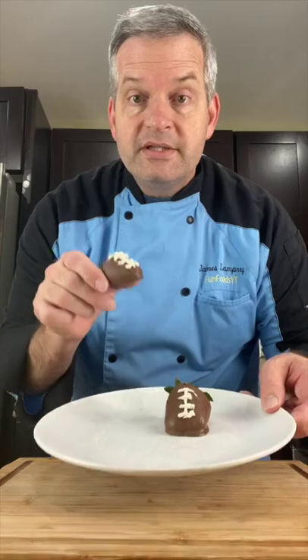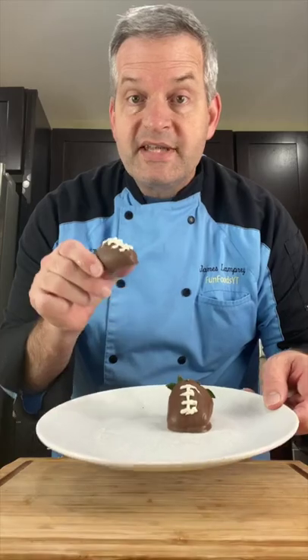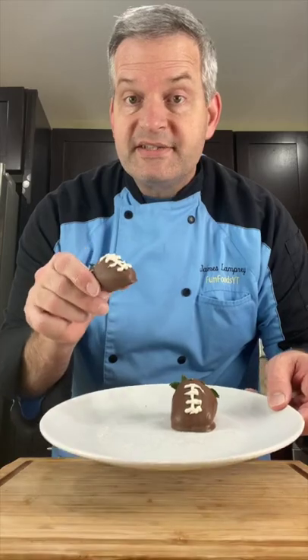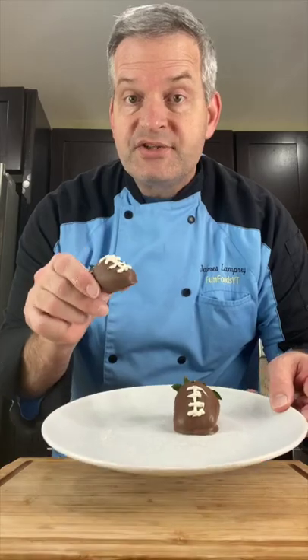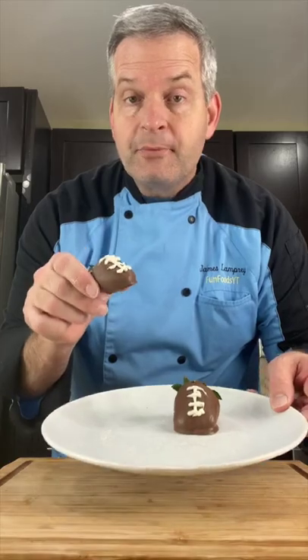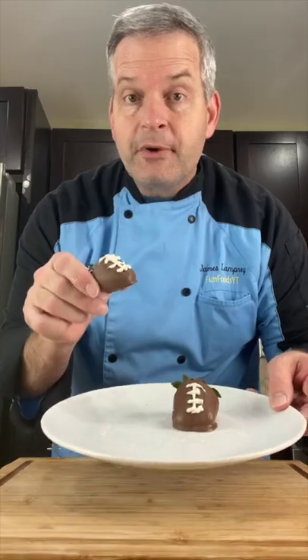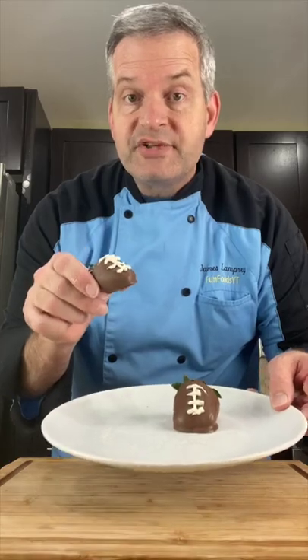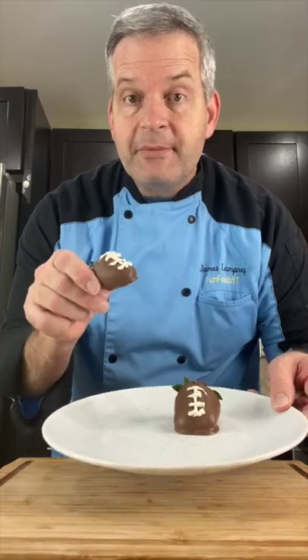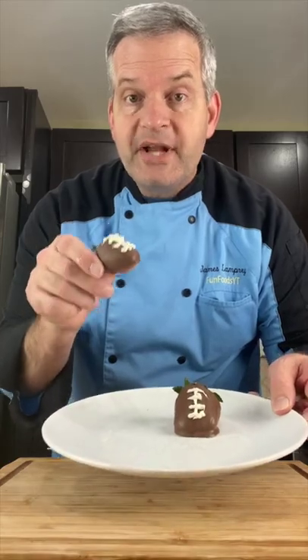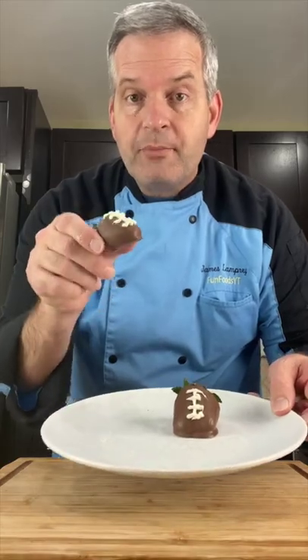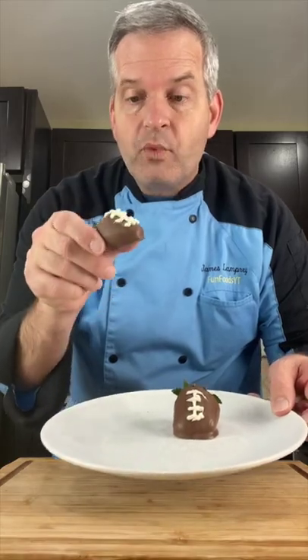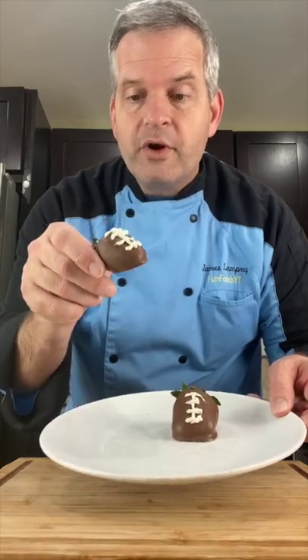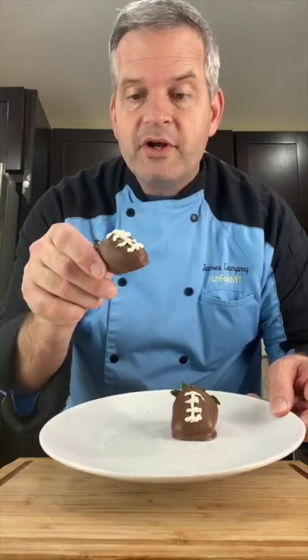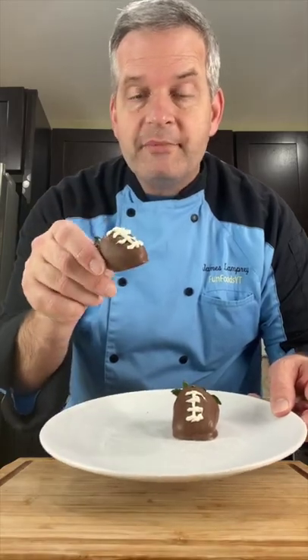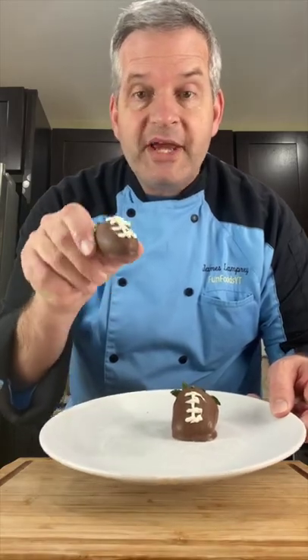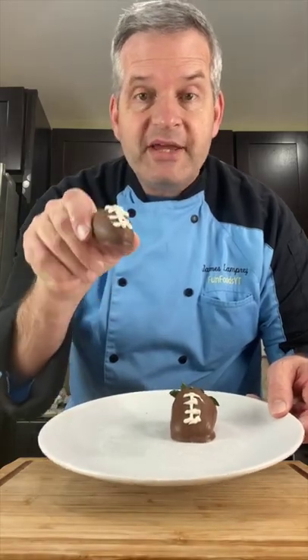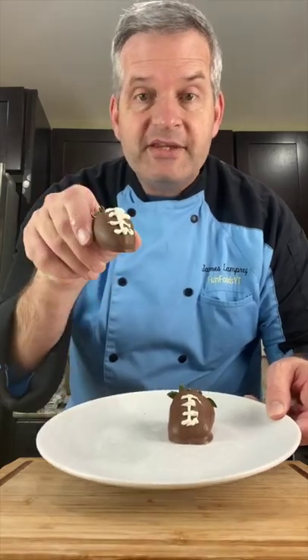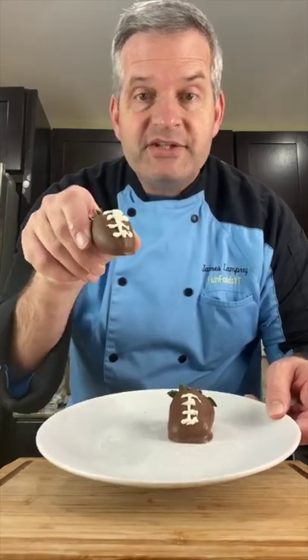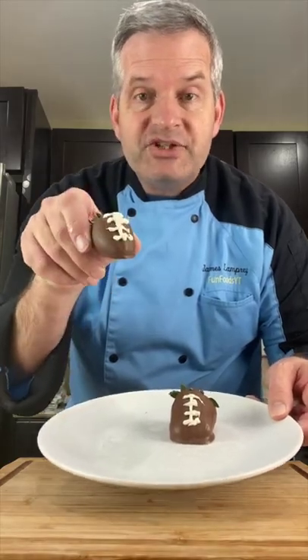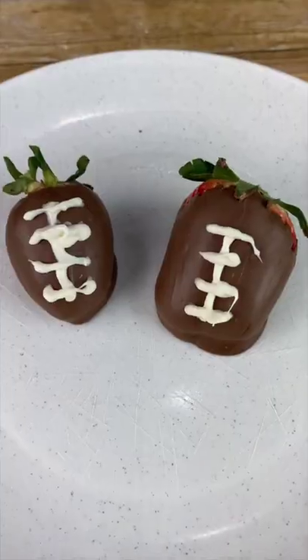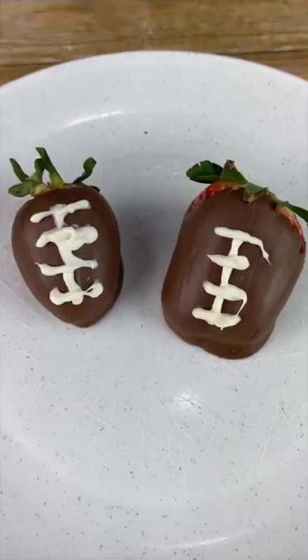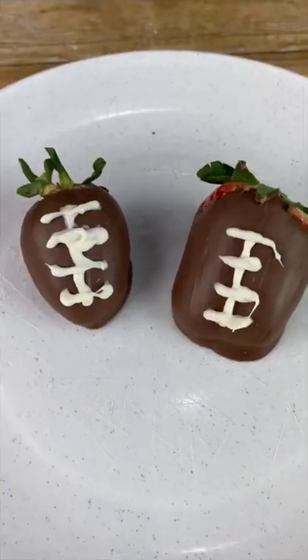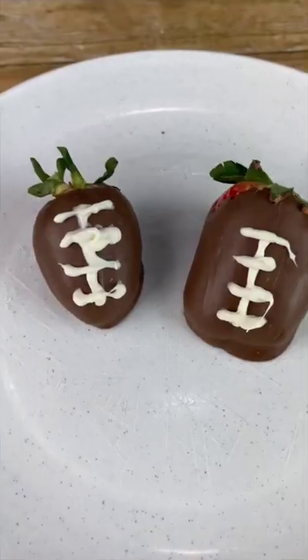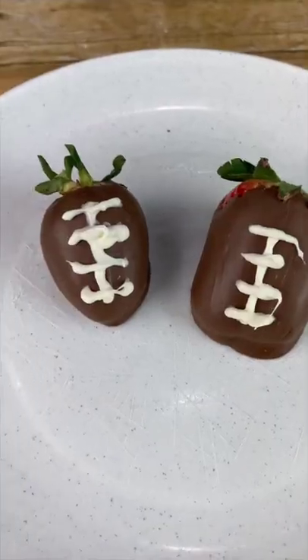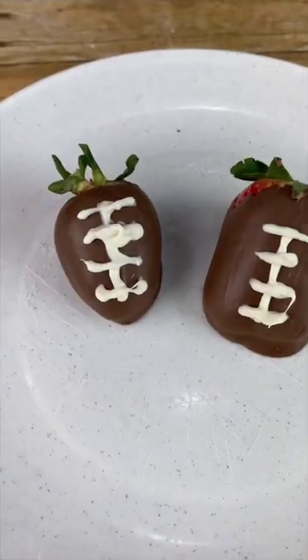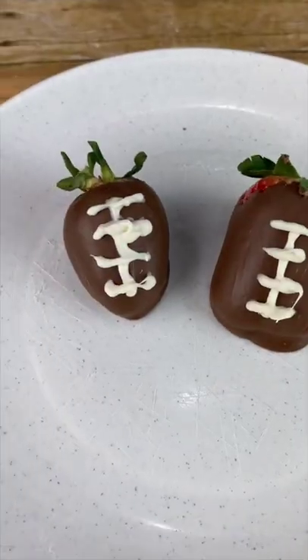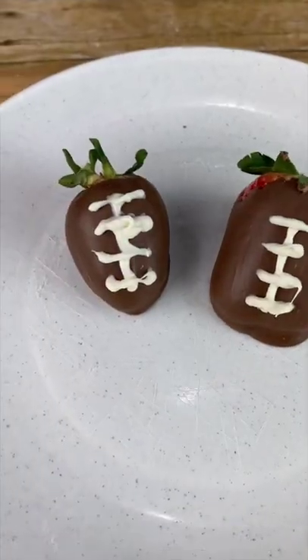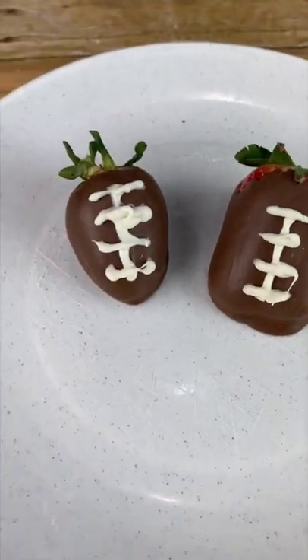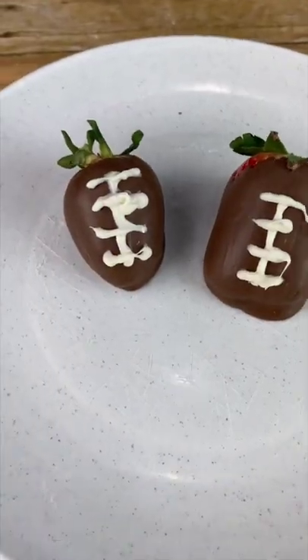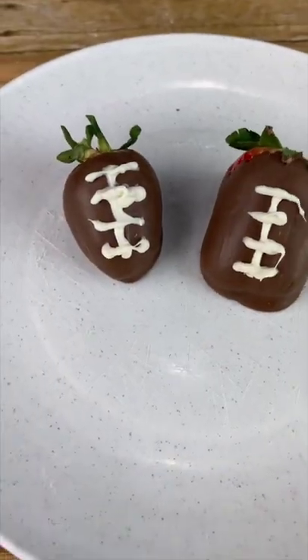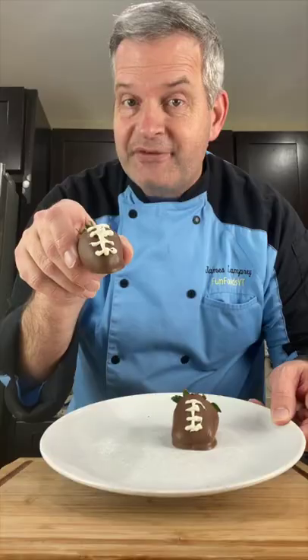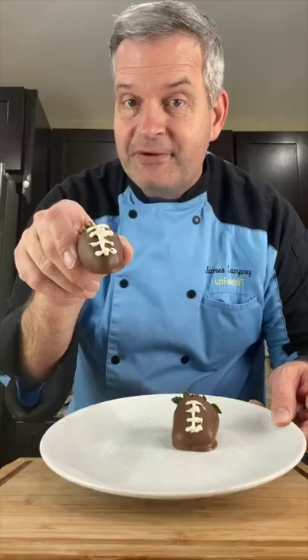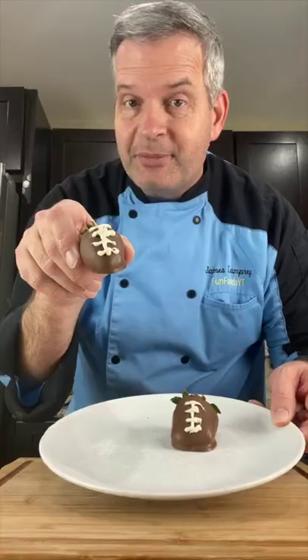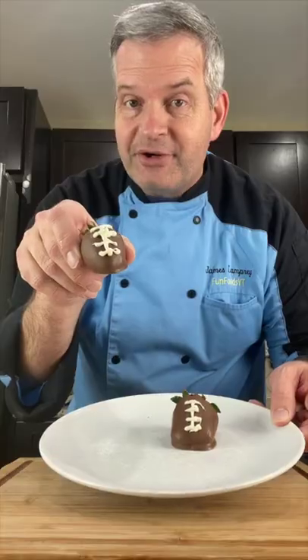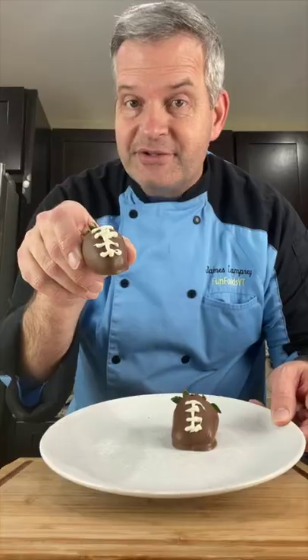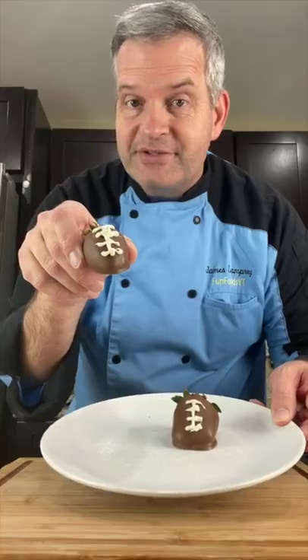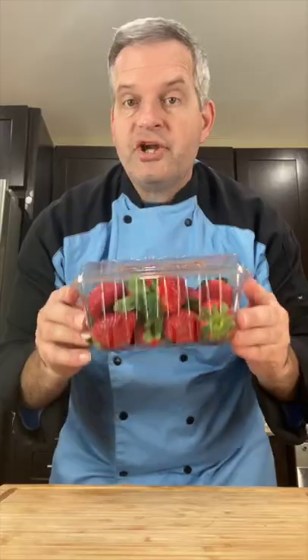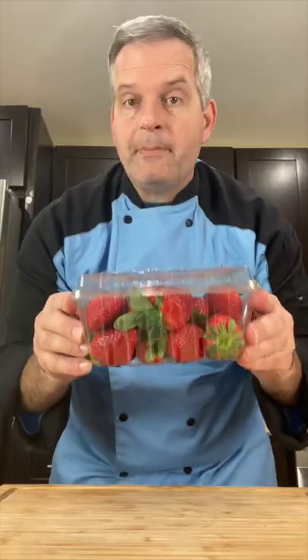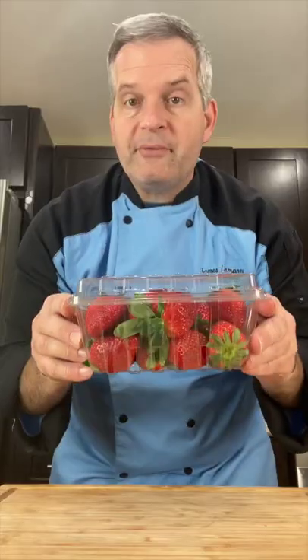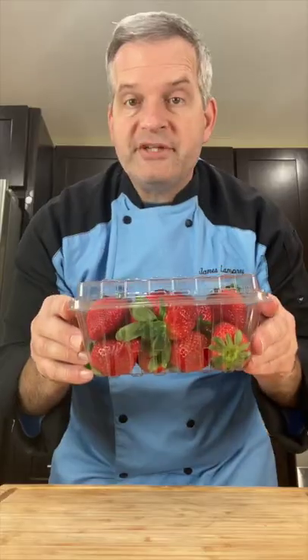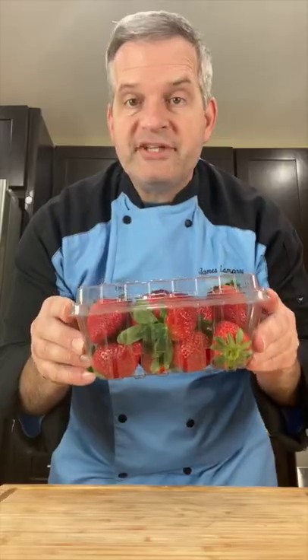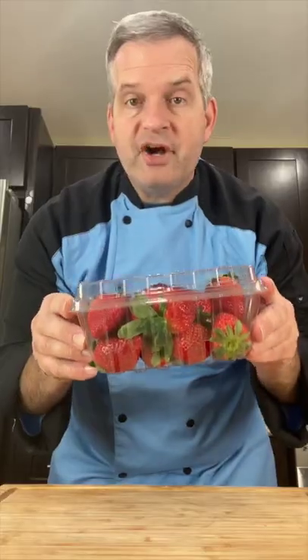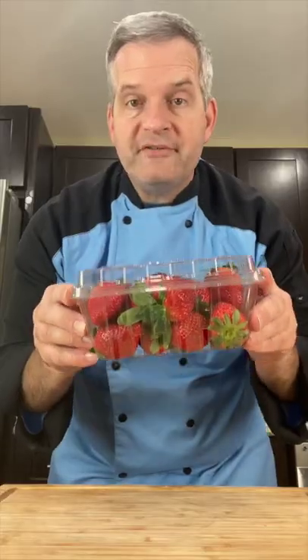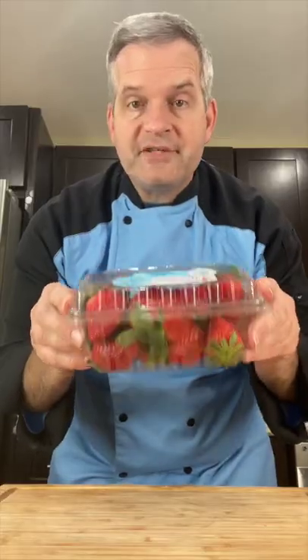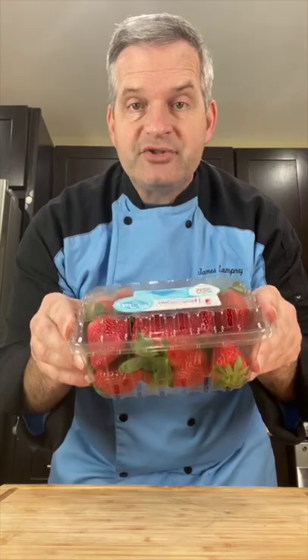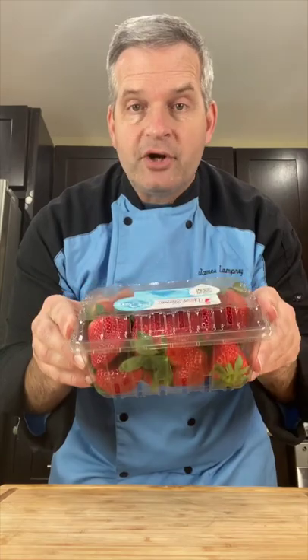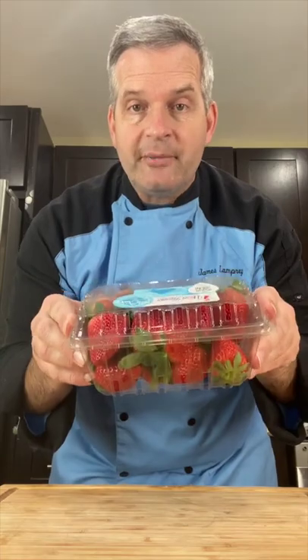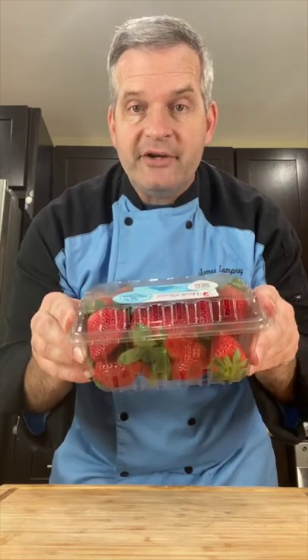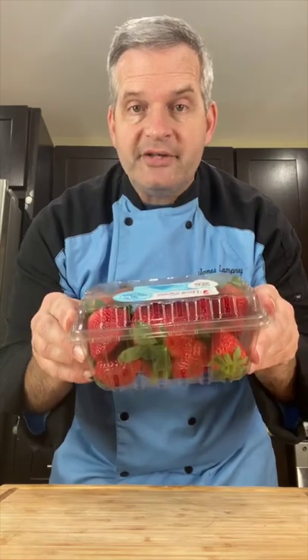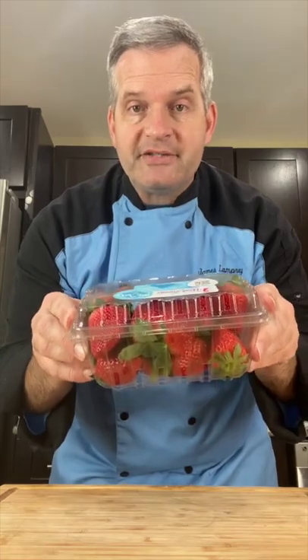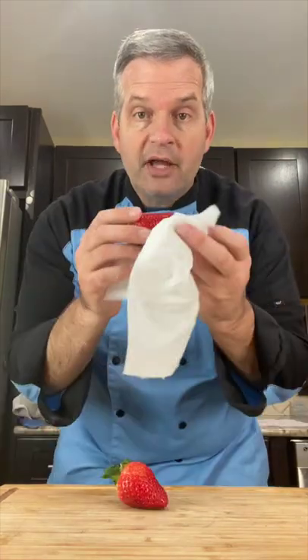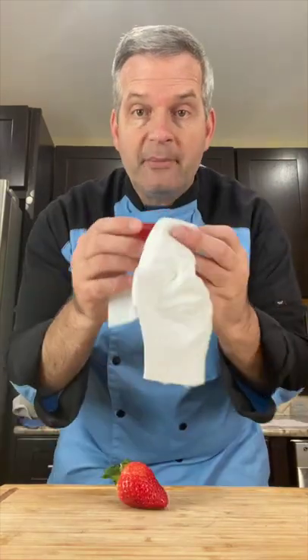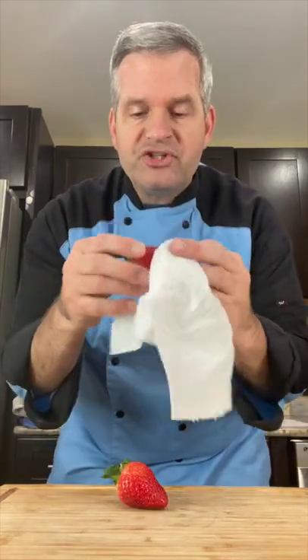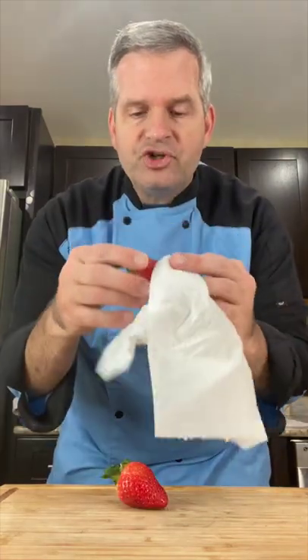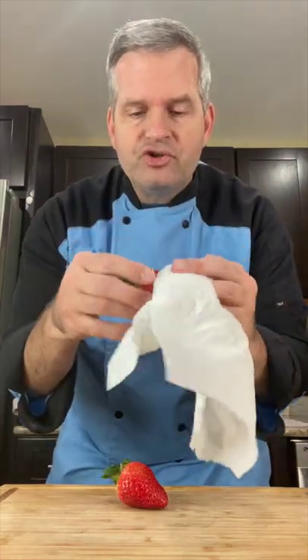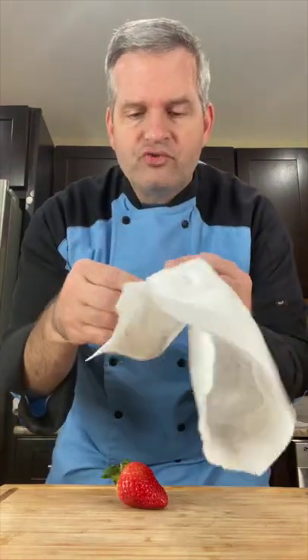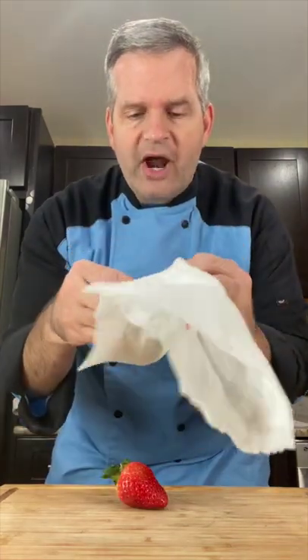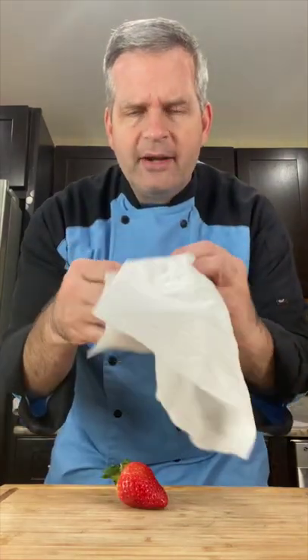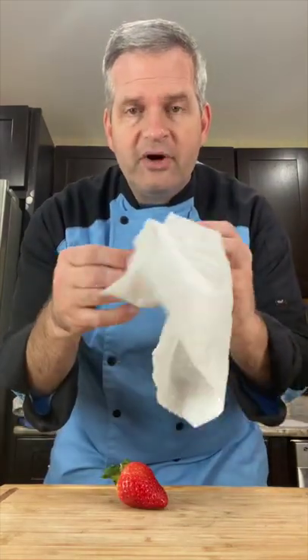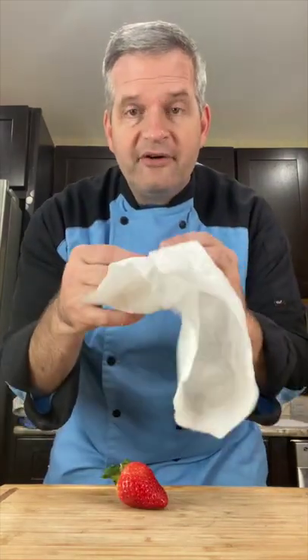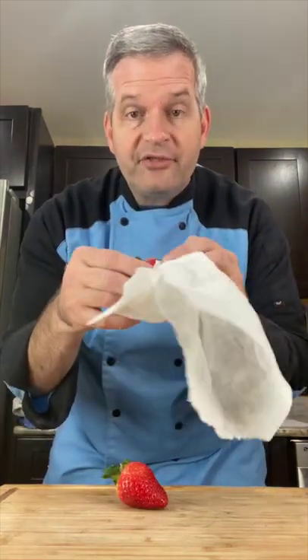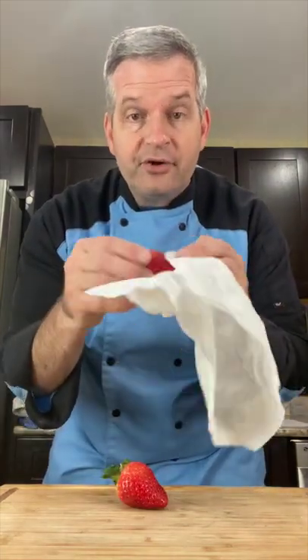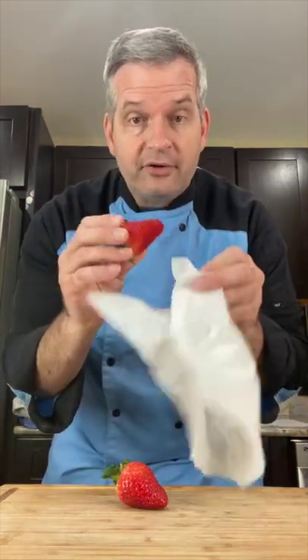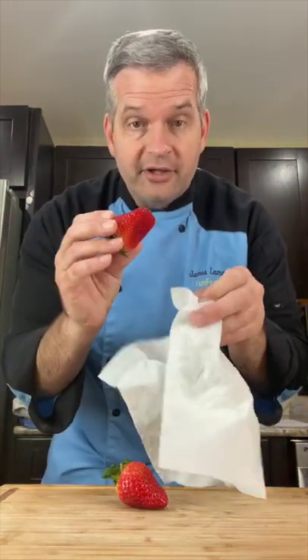Since the Super Bowl is coming up, we're going to make these chocolate-covered strawberries that look like footballs. Start by rinsing off some strawberries. Now make sure you dry them off thoroughly.